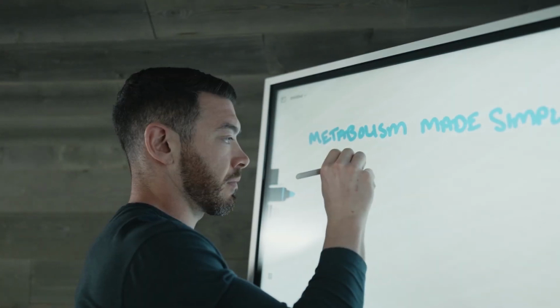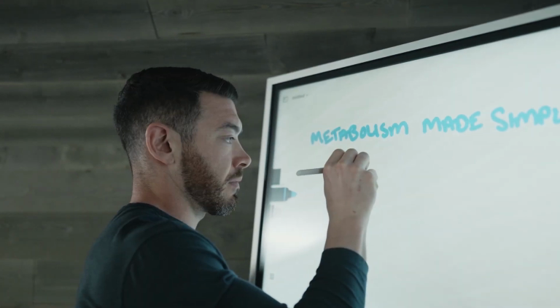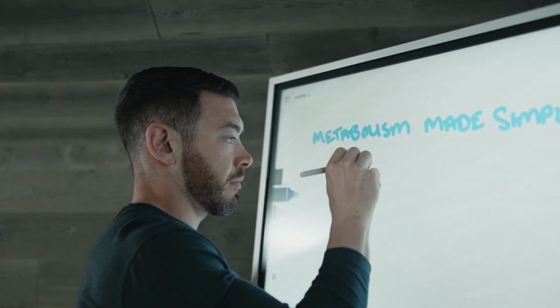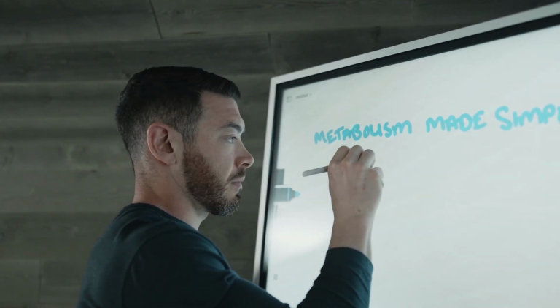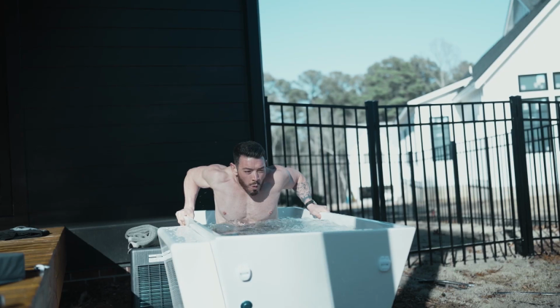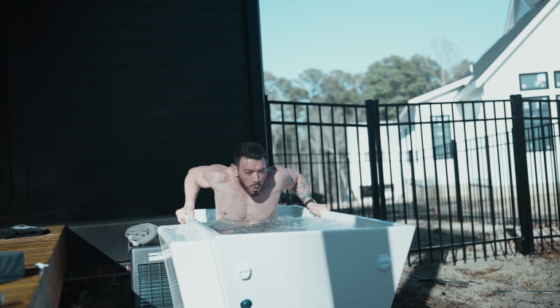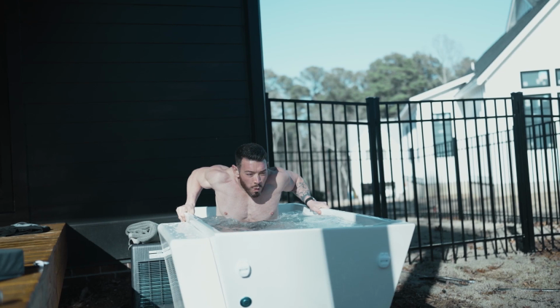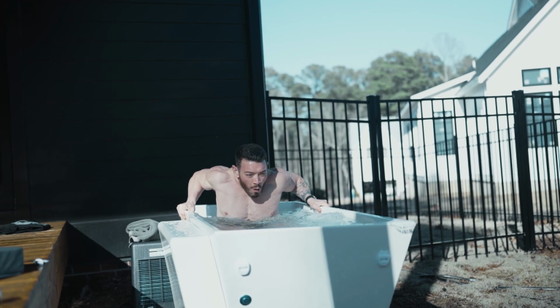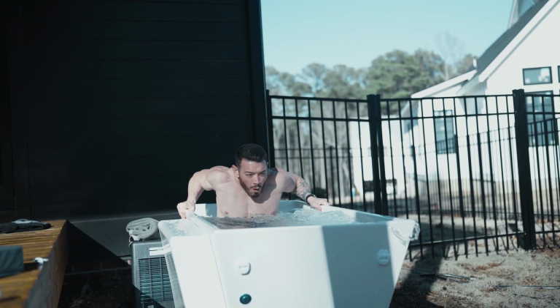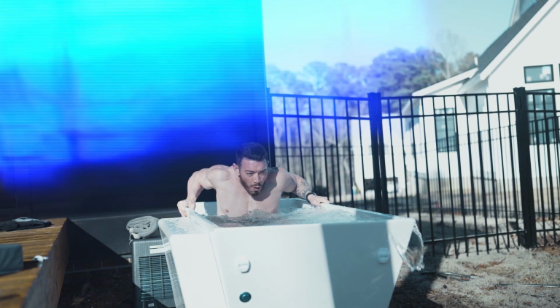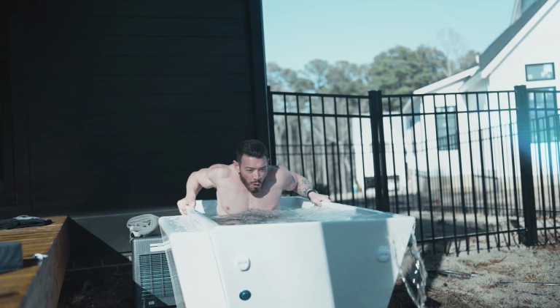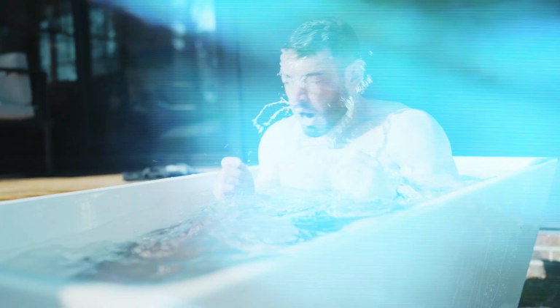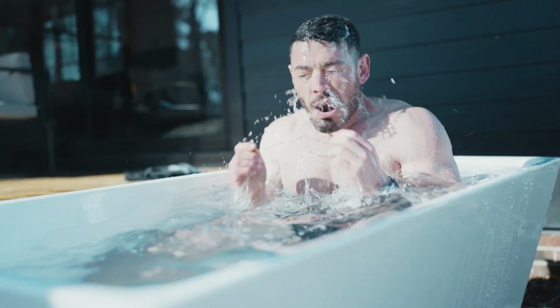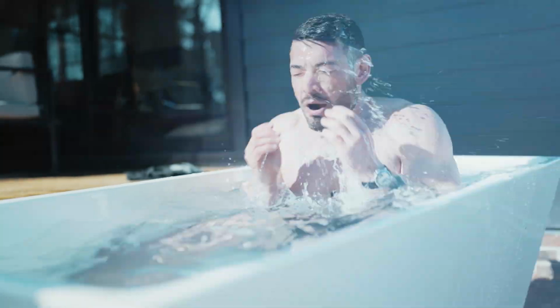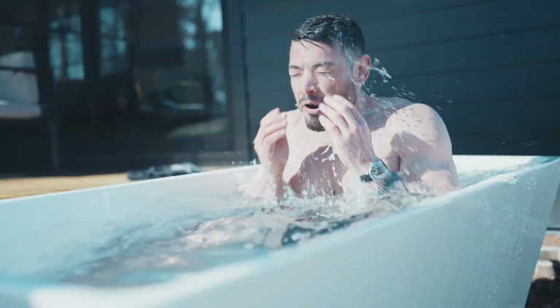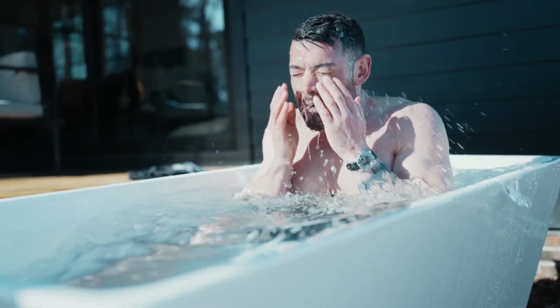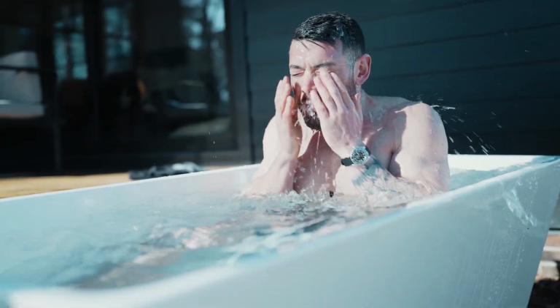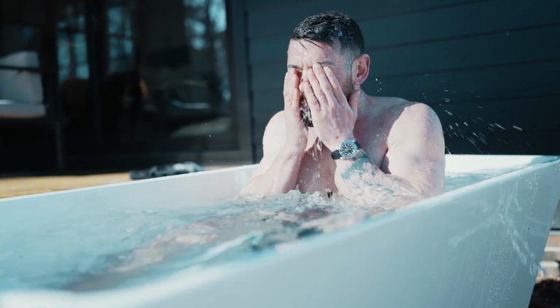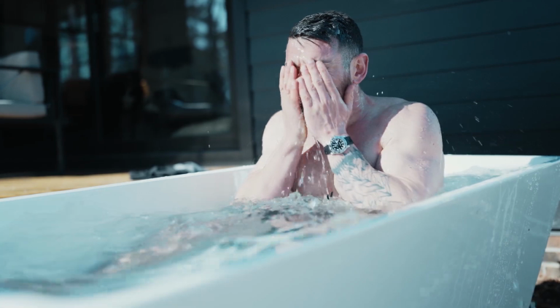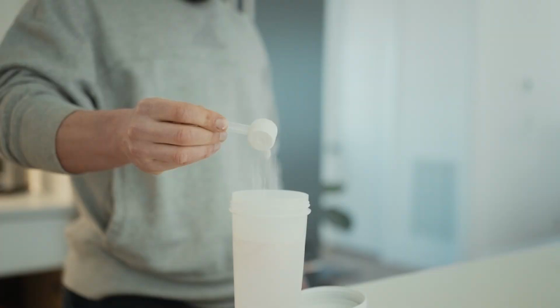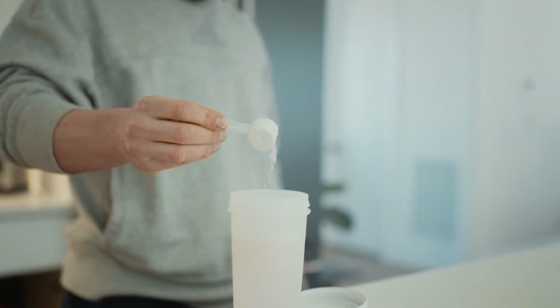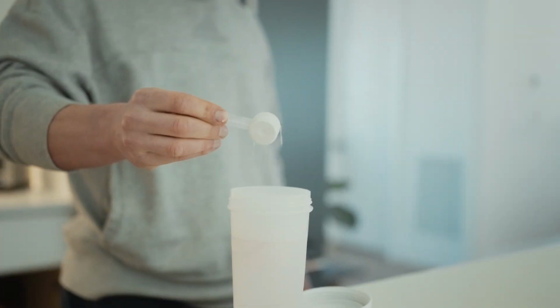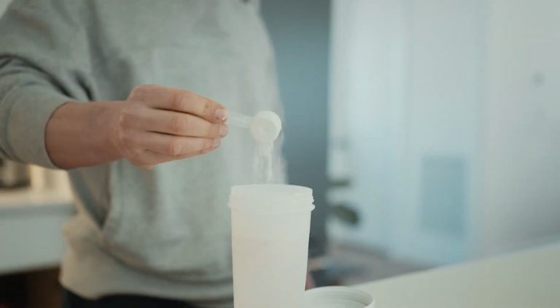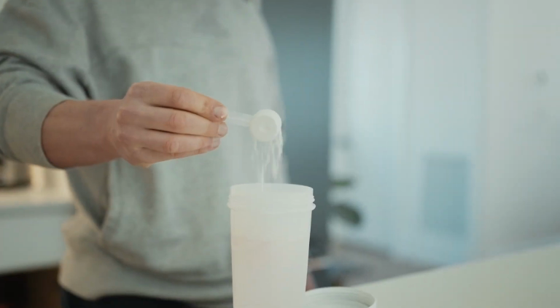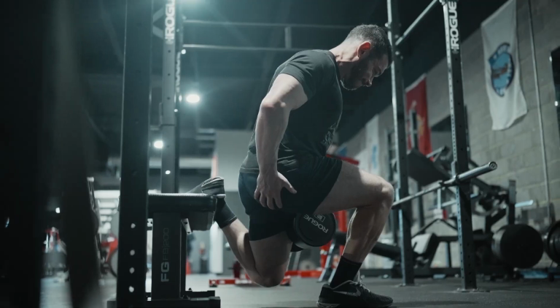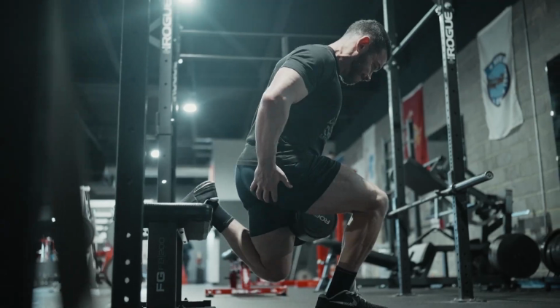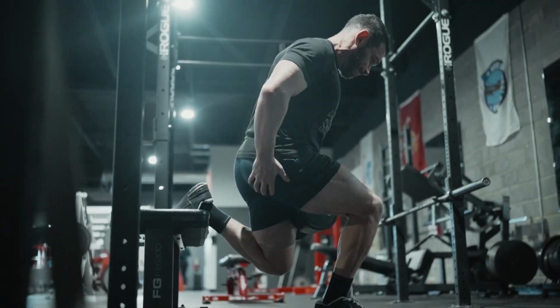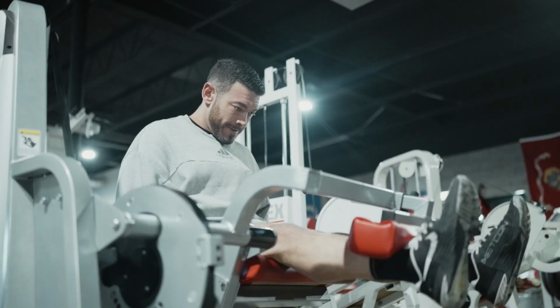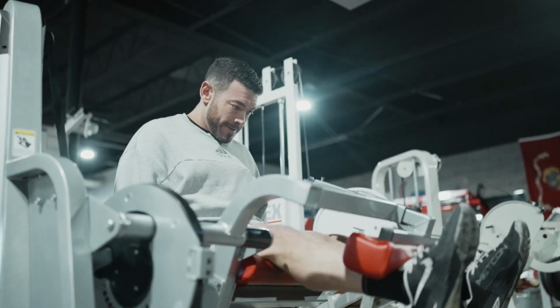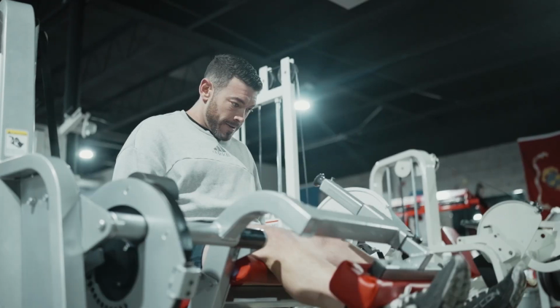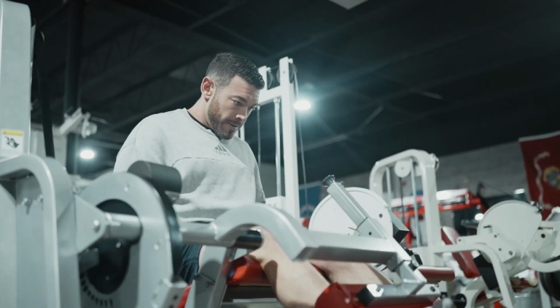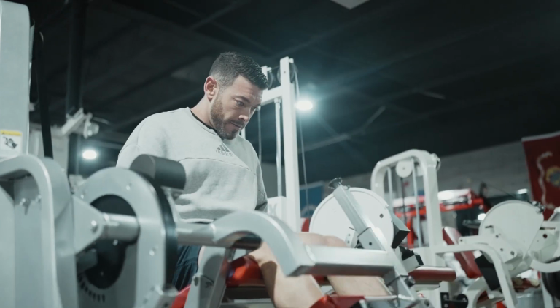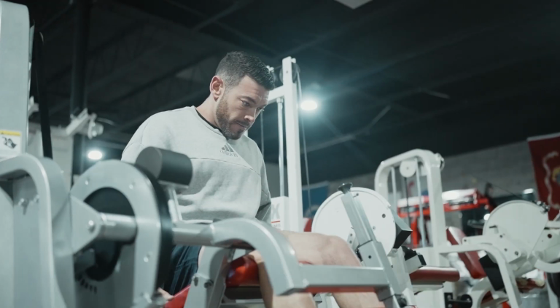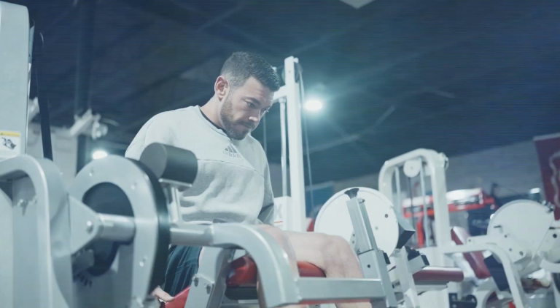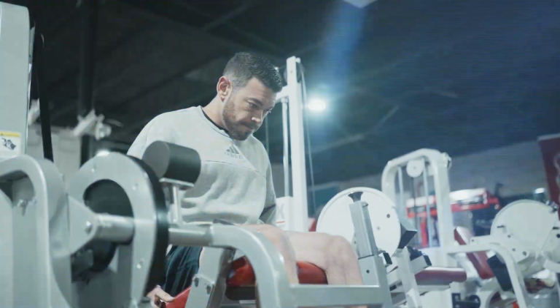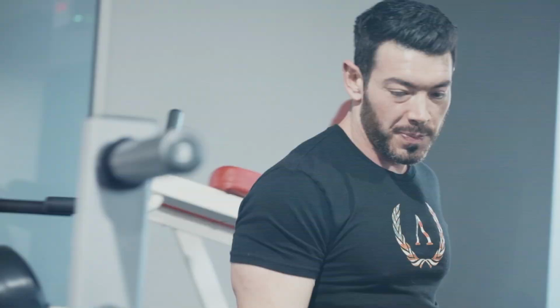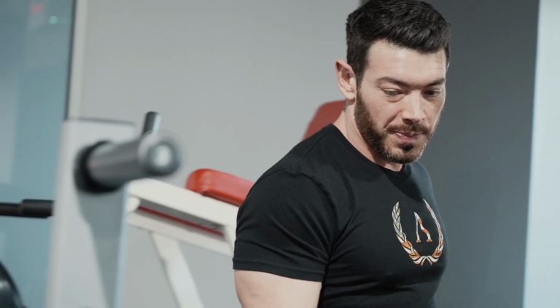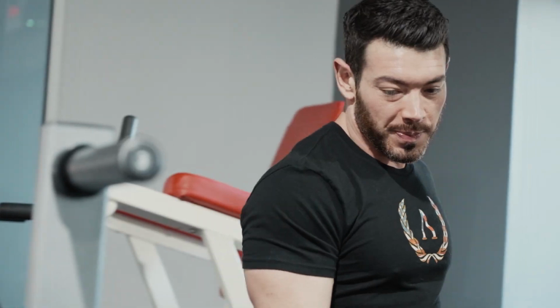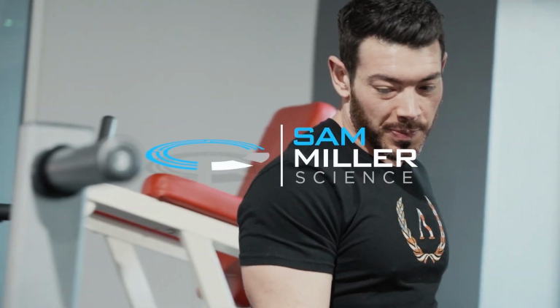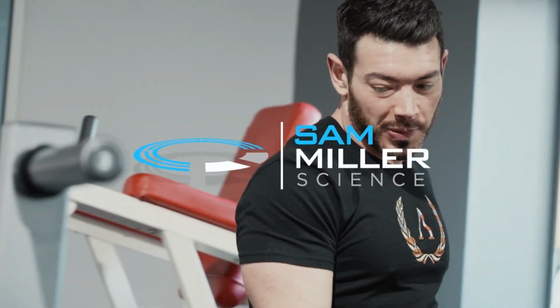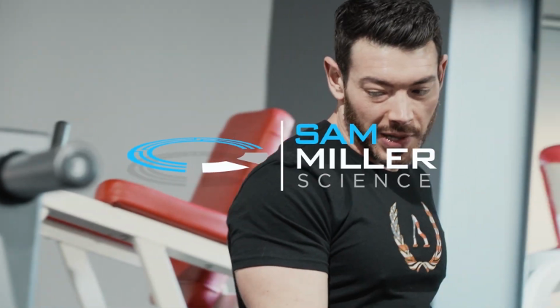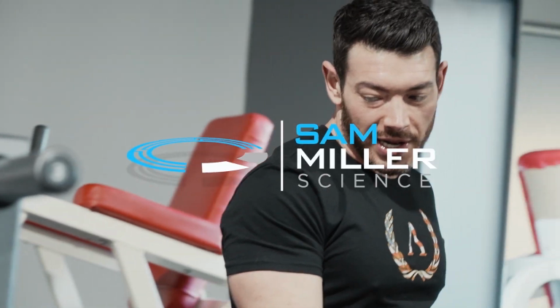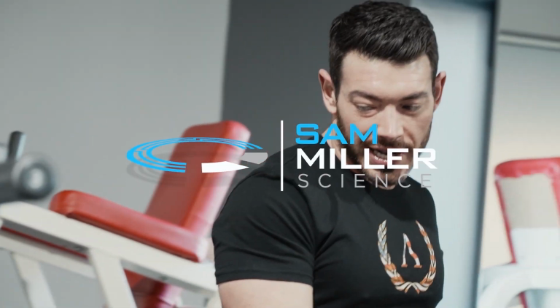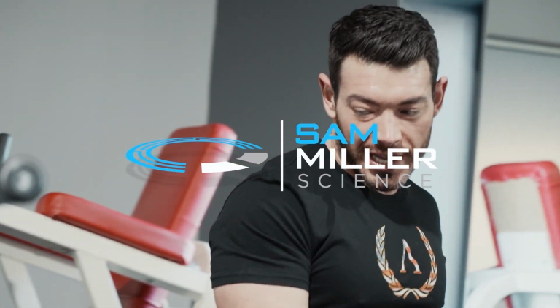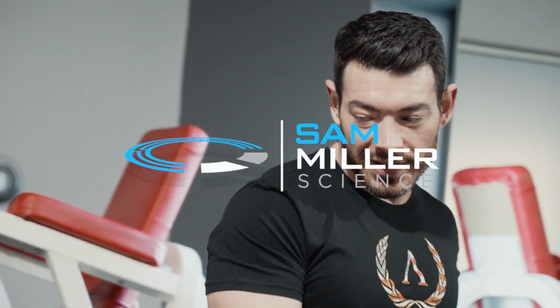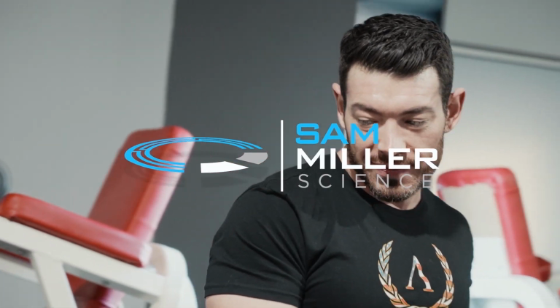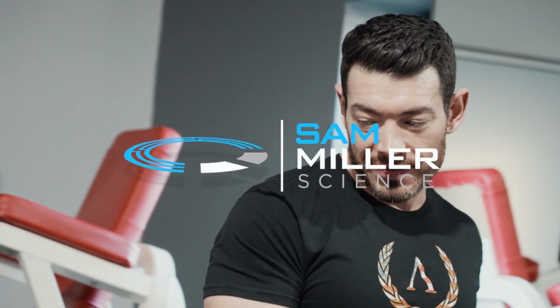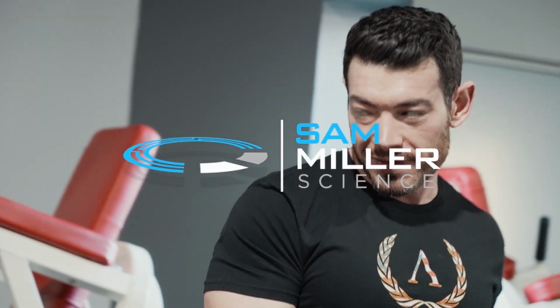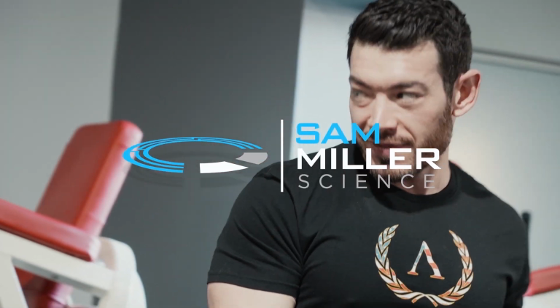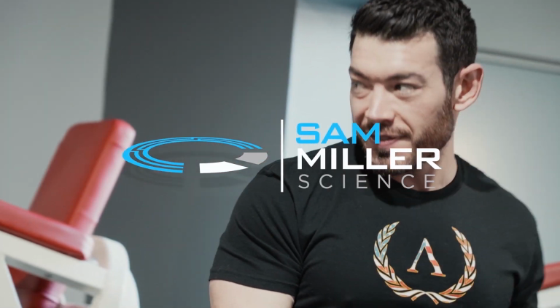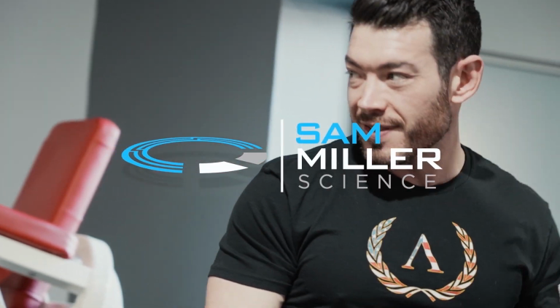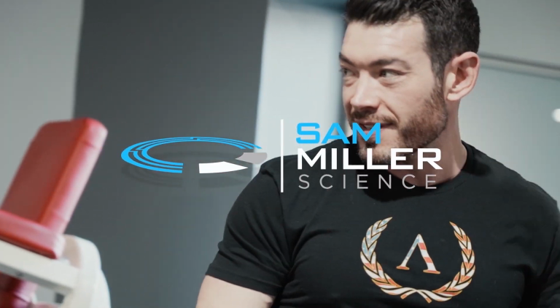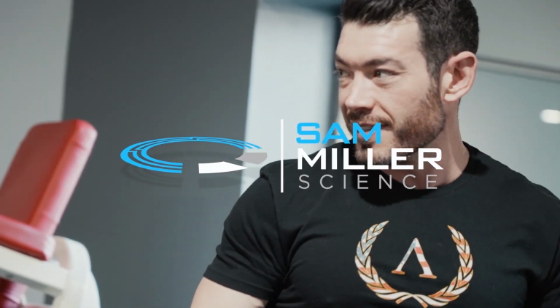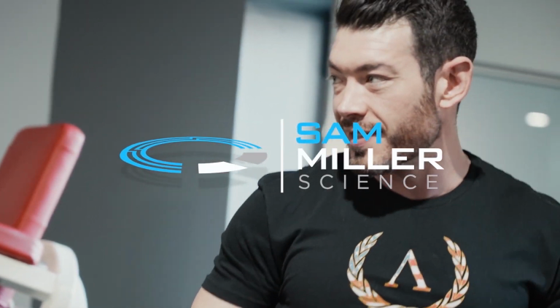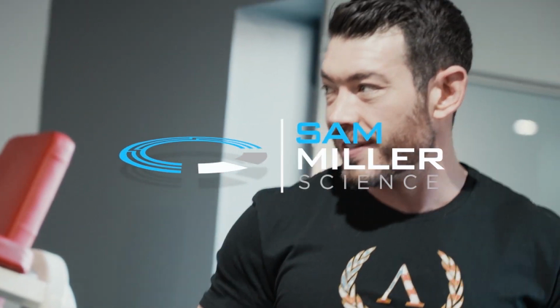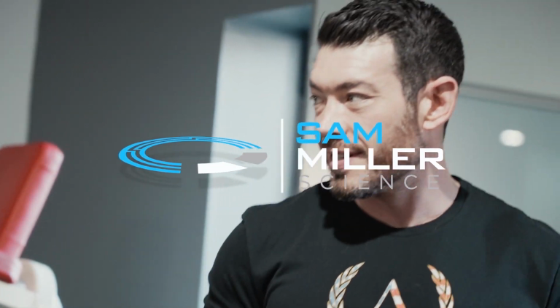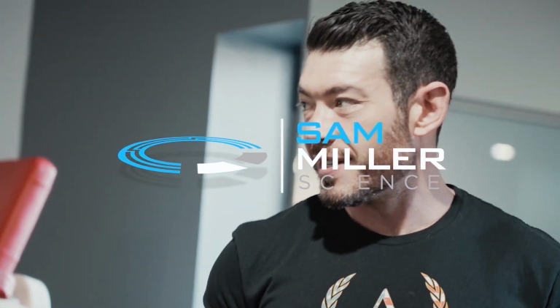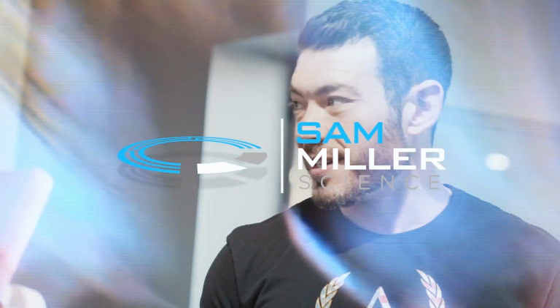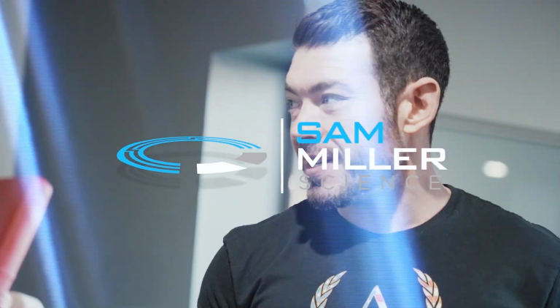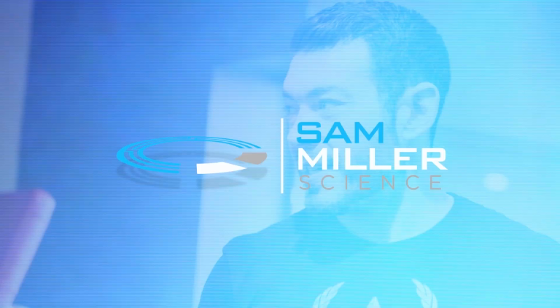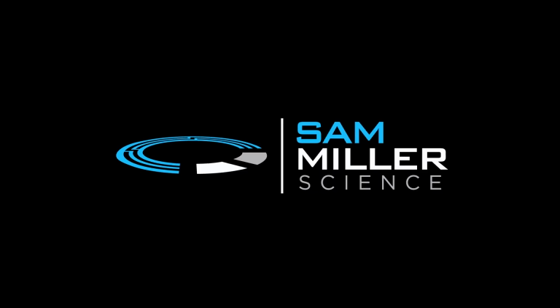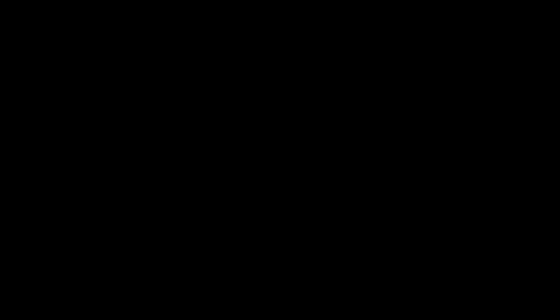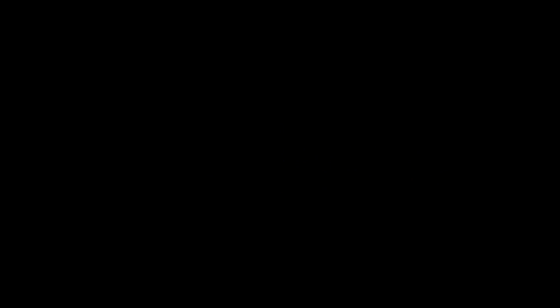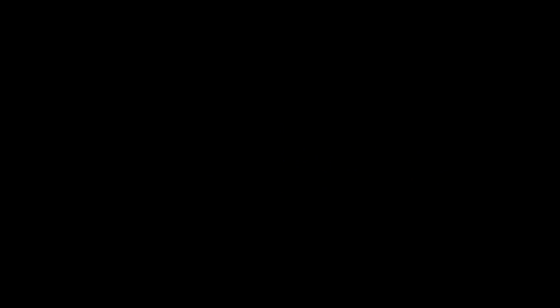Each week I'll be sharing my methods, models and message to serve as leverage for your specific goals. Let's get on to today's show.